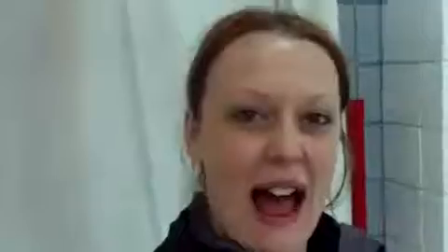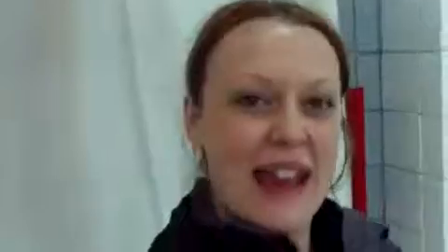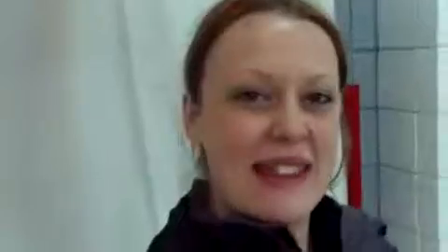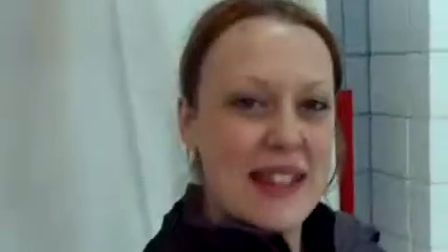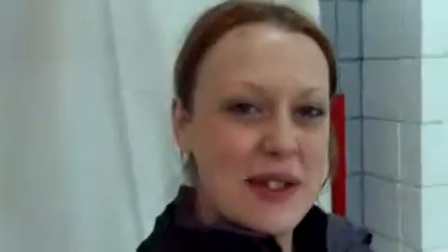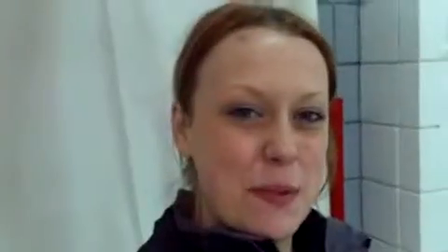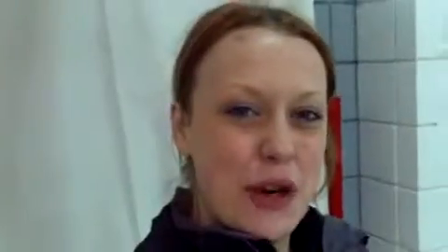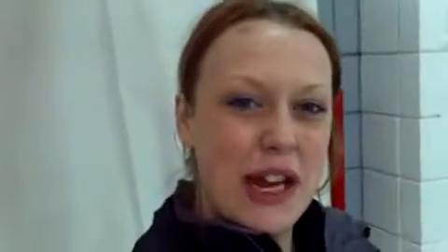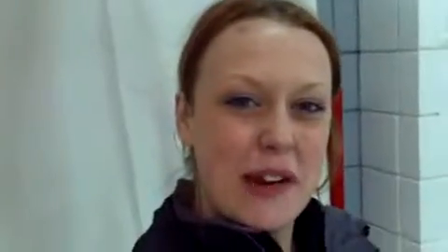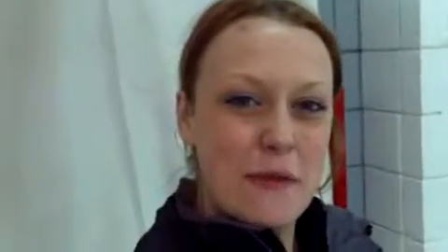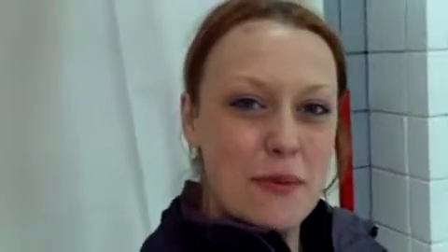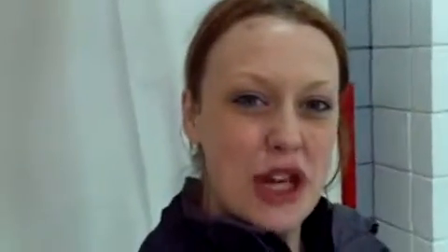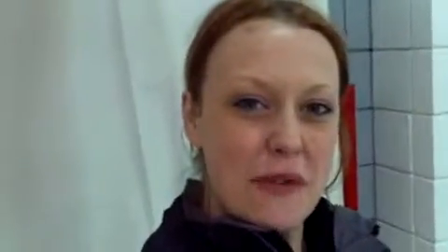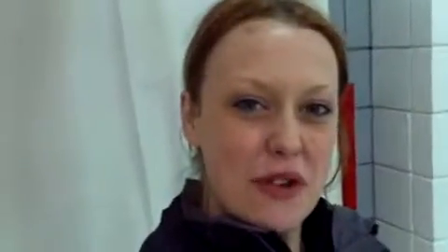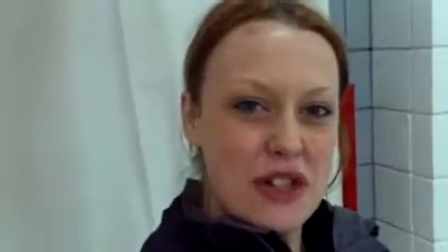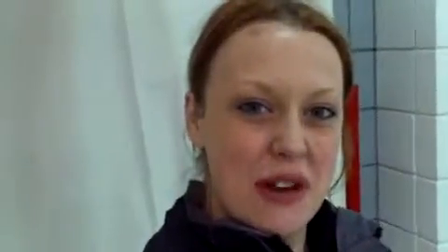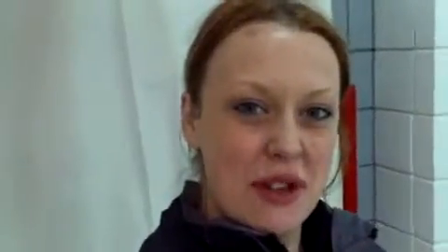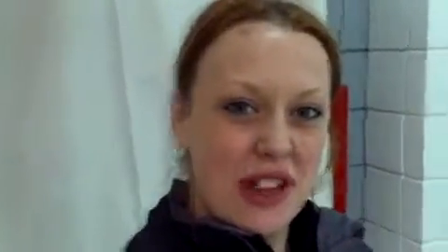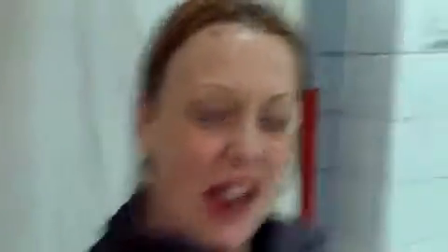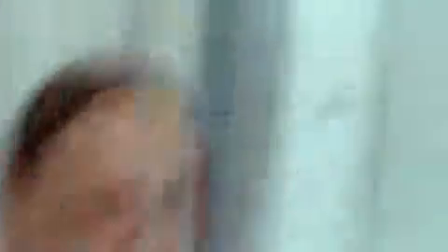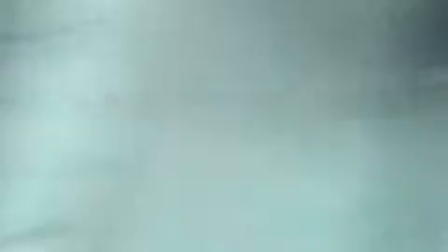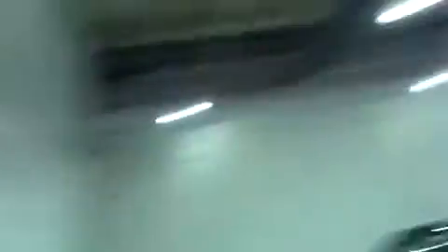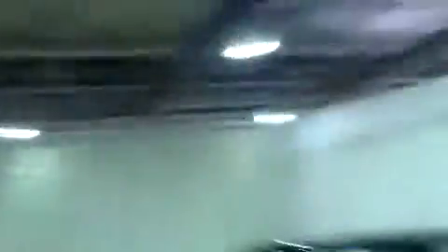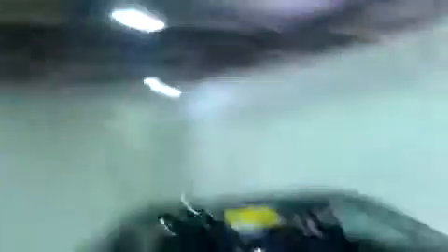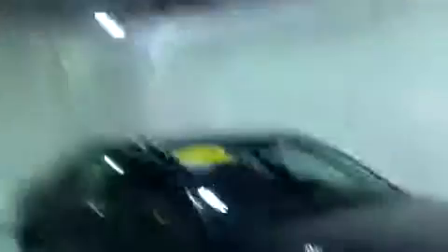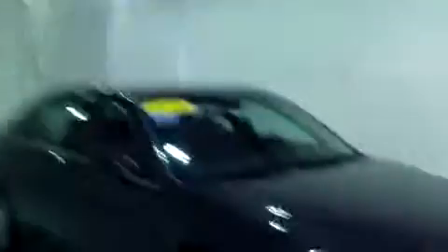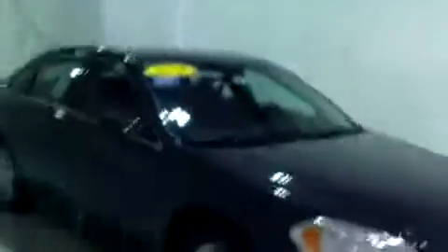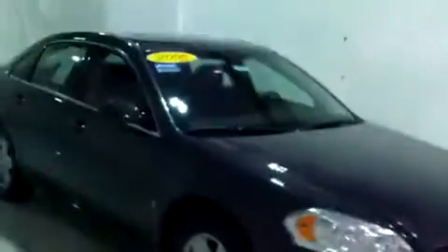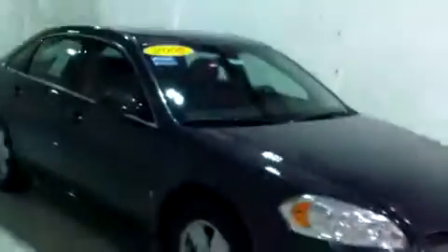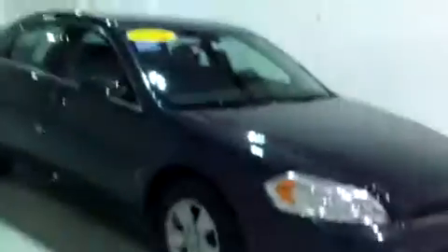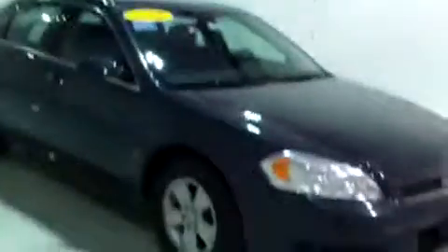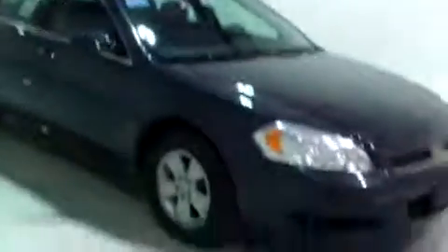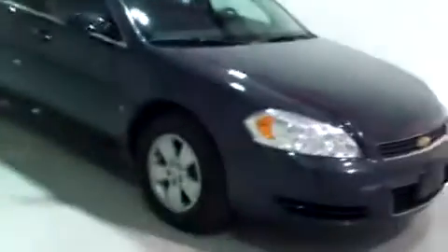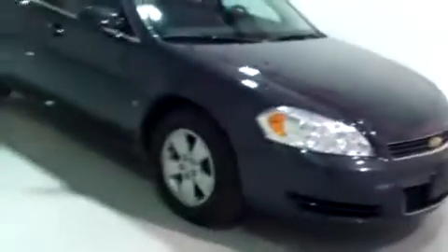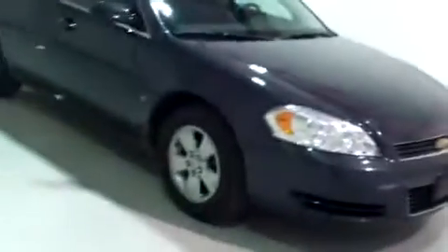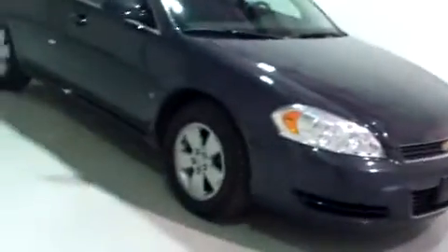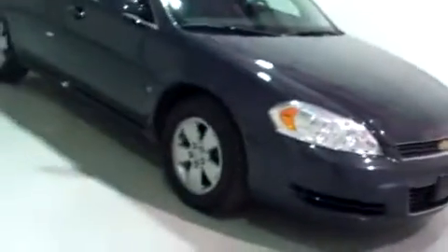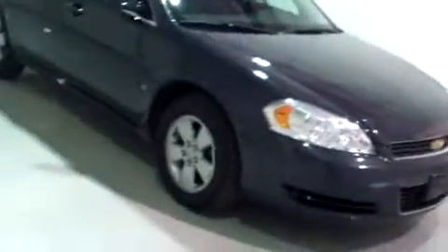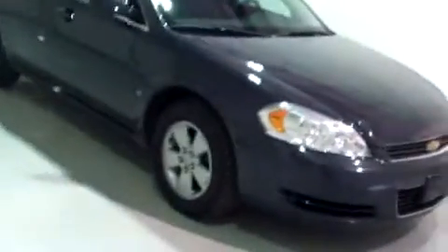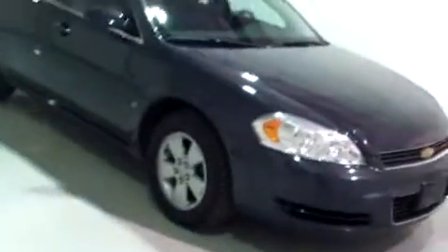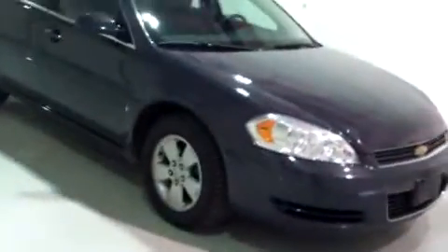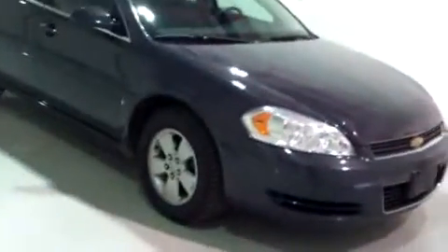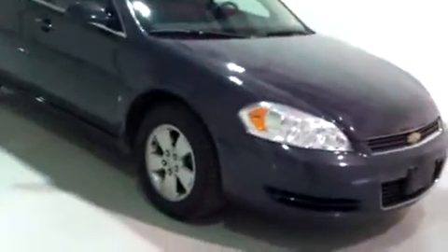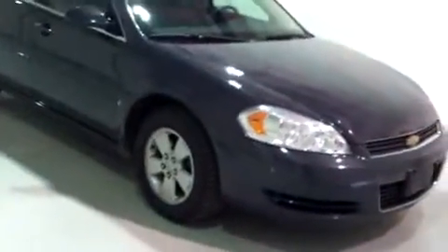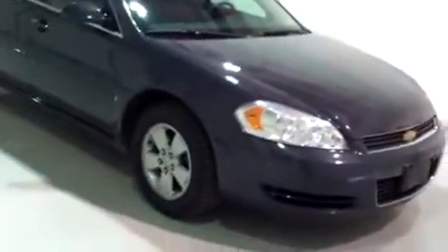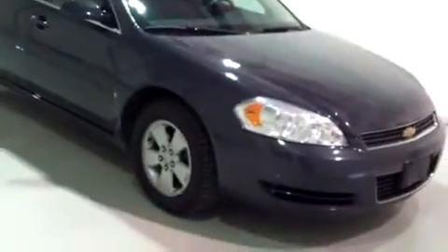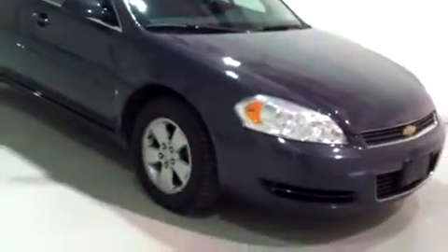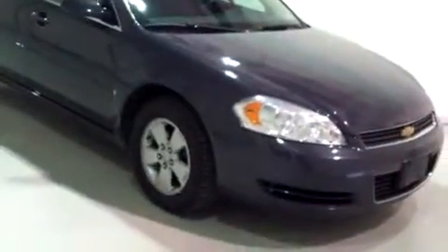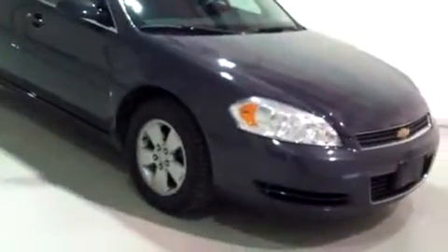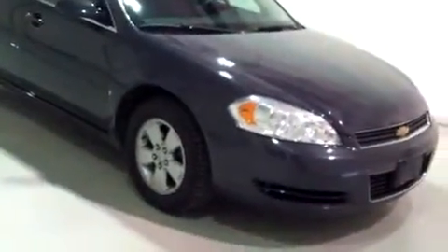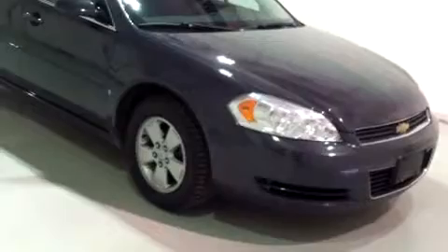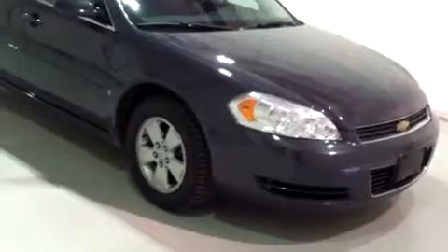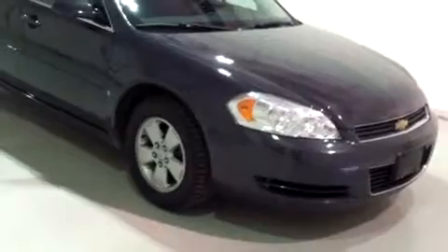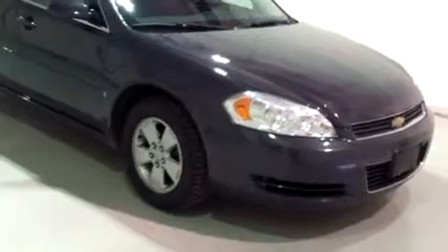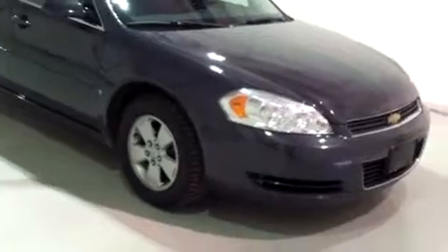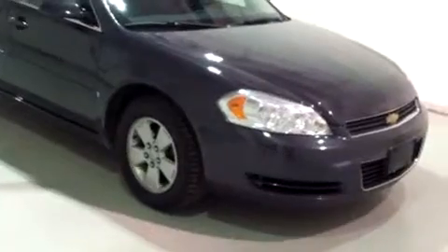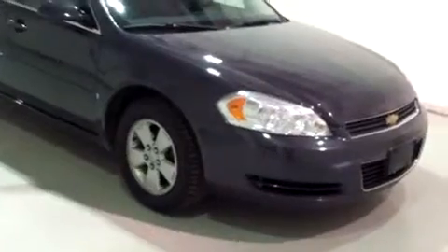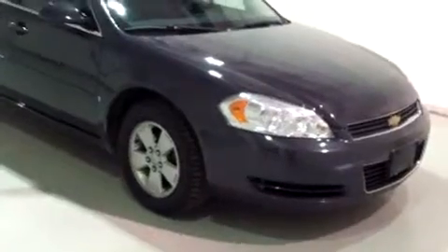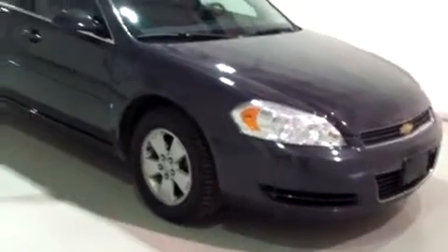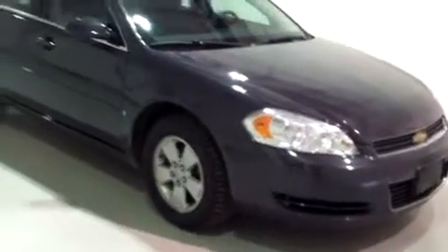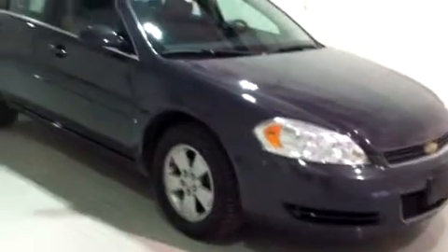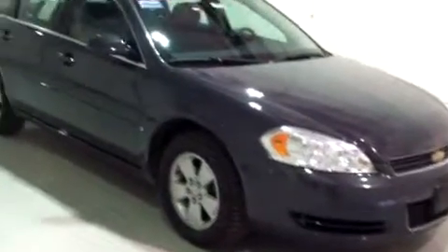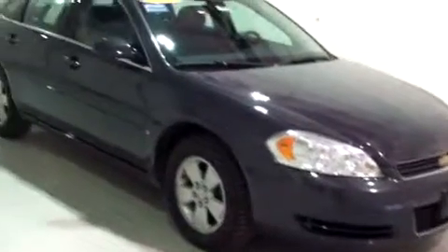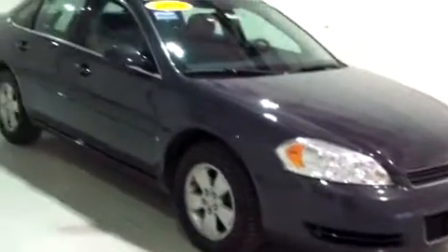Hi, this is Brianna from Schaefer Chevrolet. Today I'm going to do a video walk around for you on this 2008 Chevy Impala.